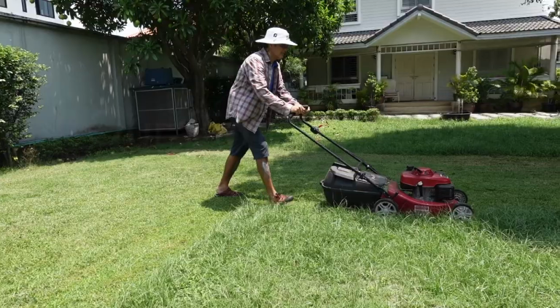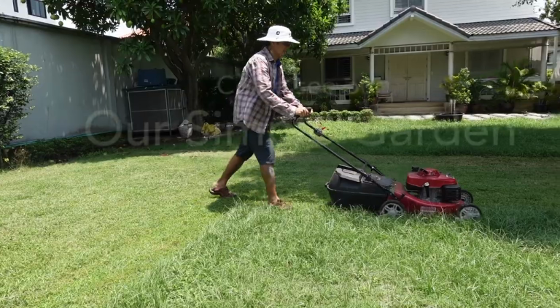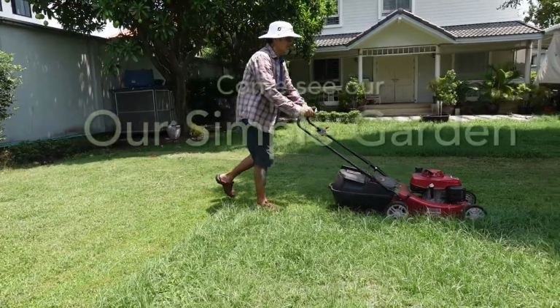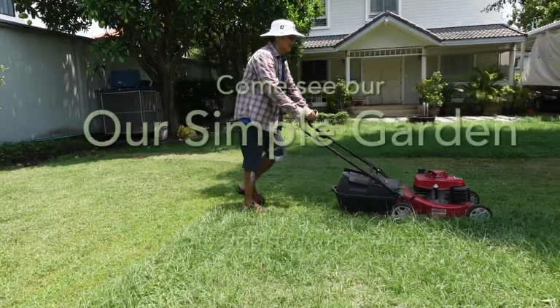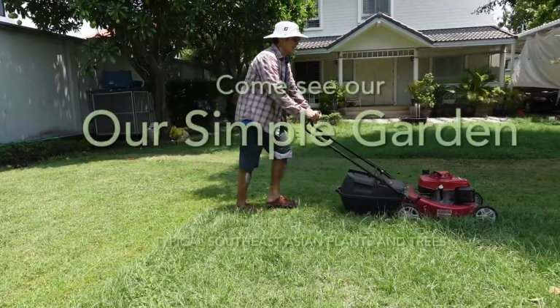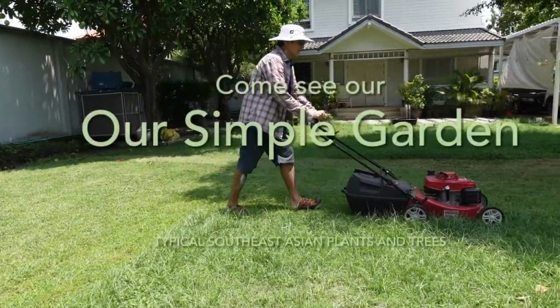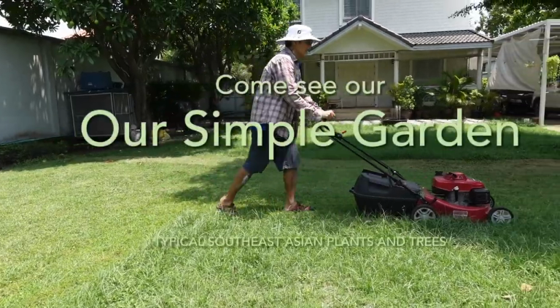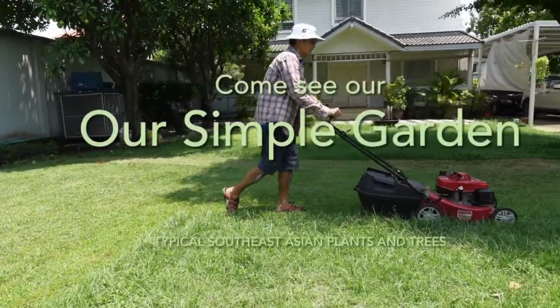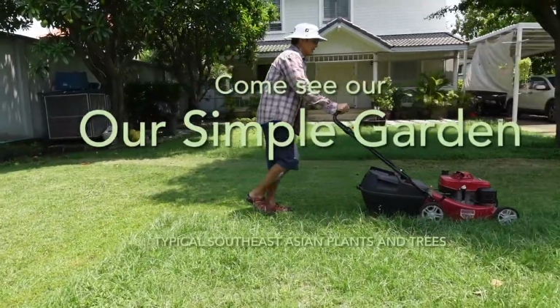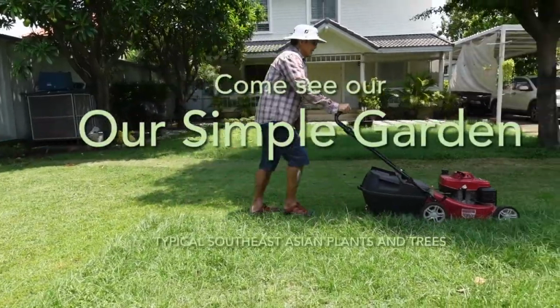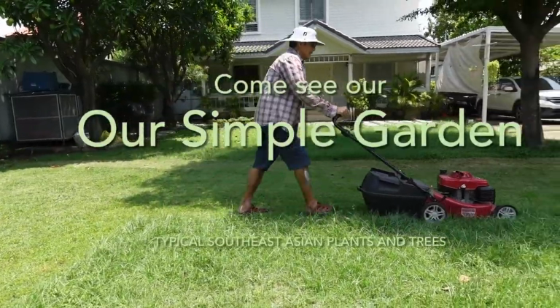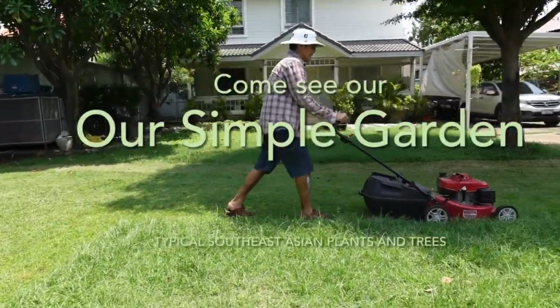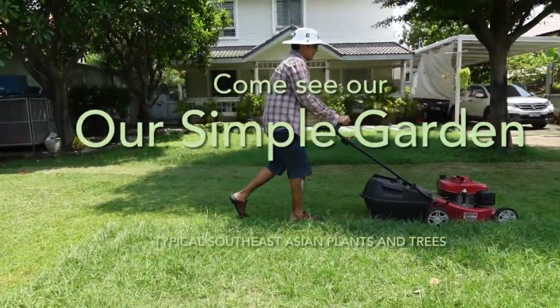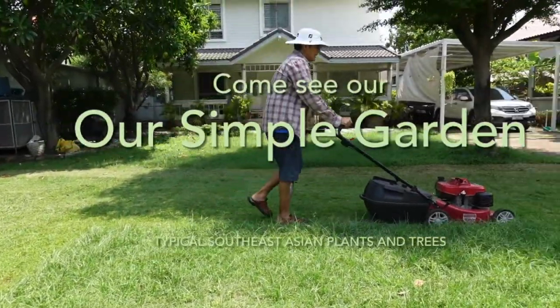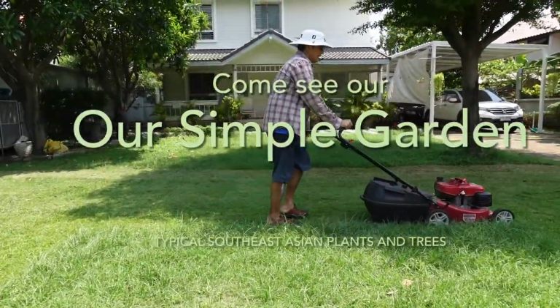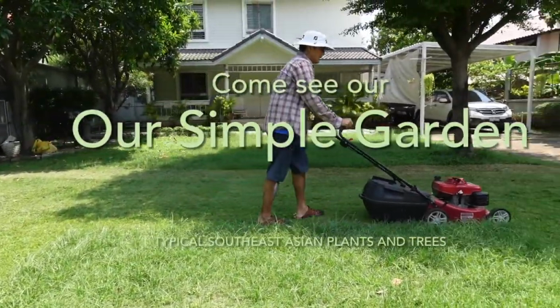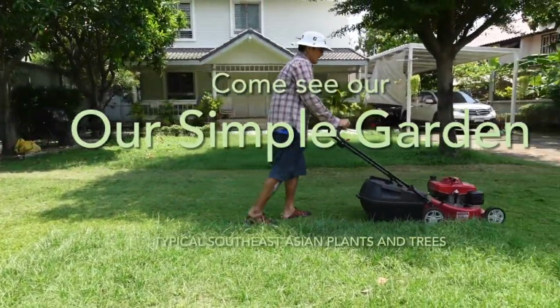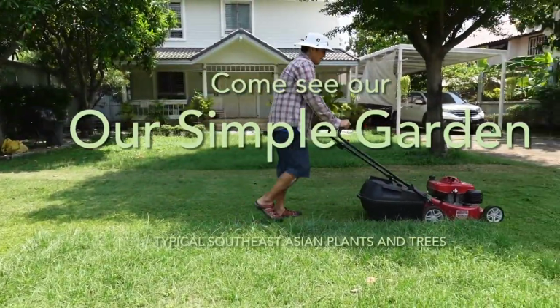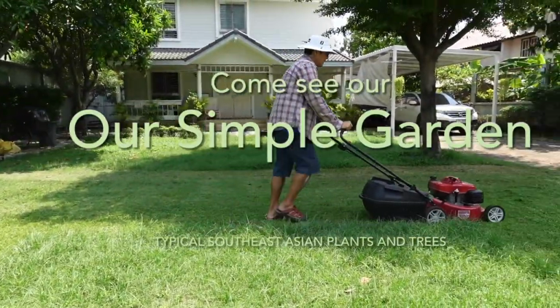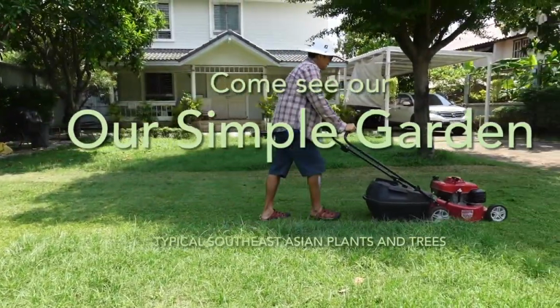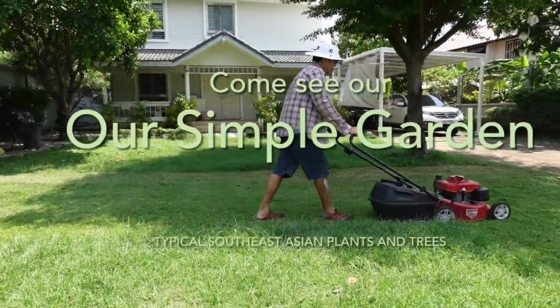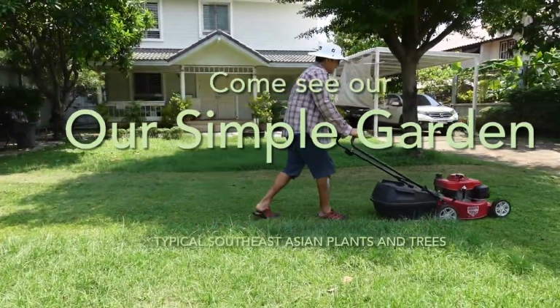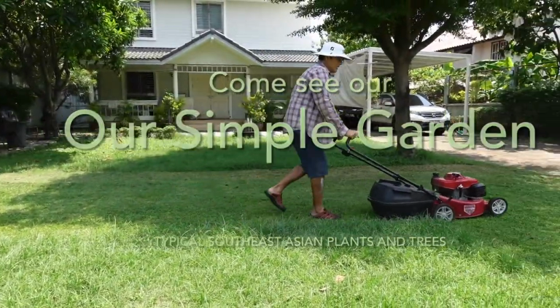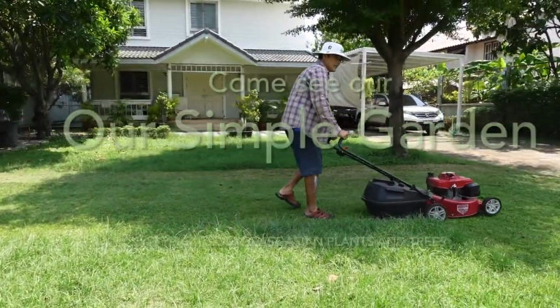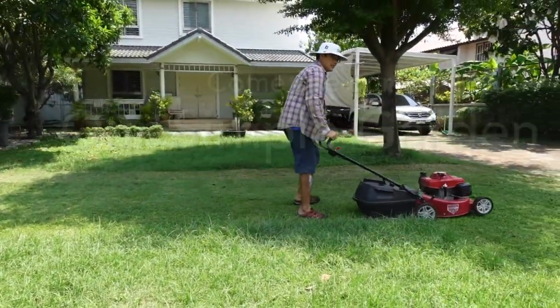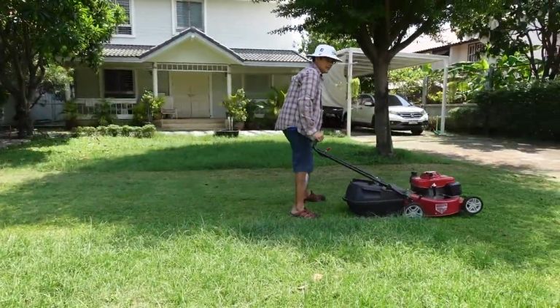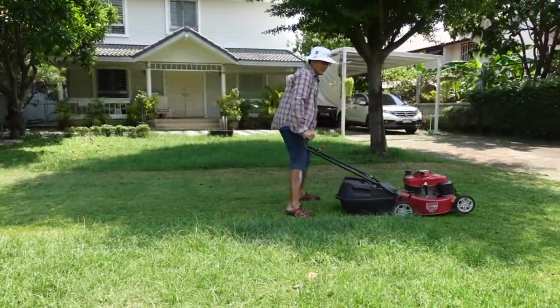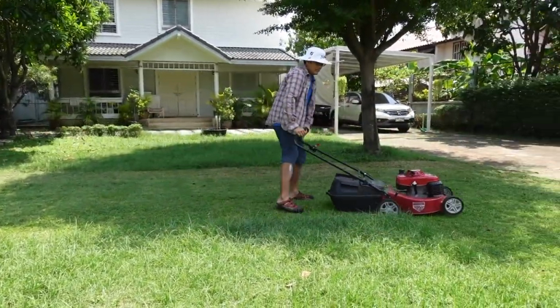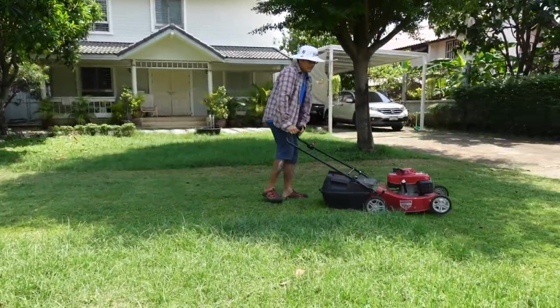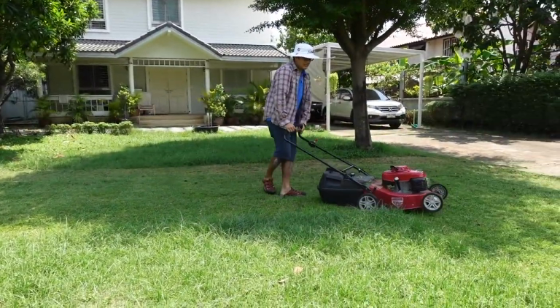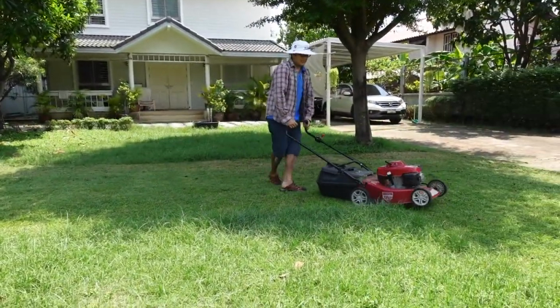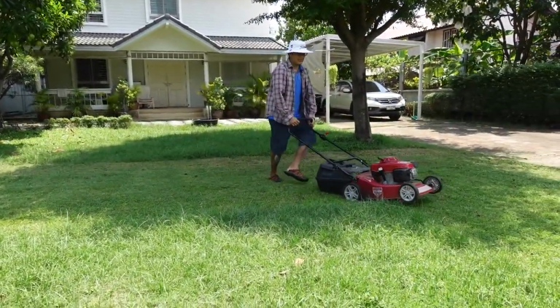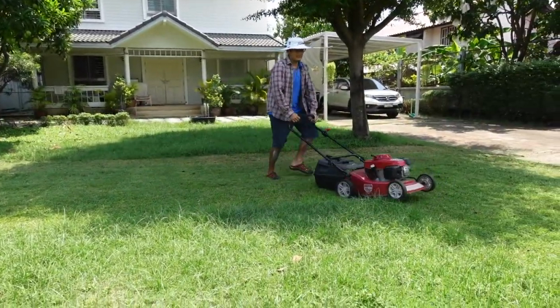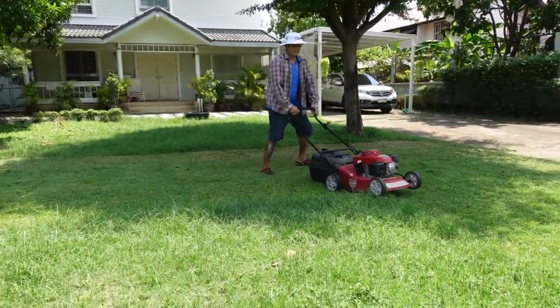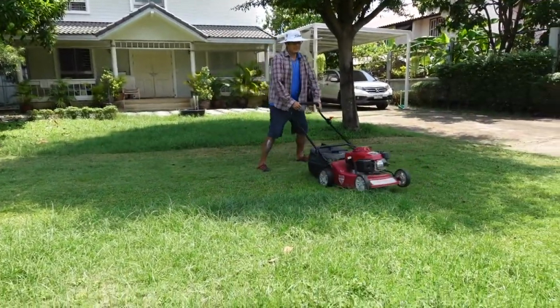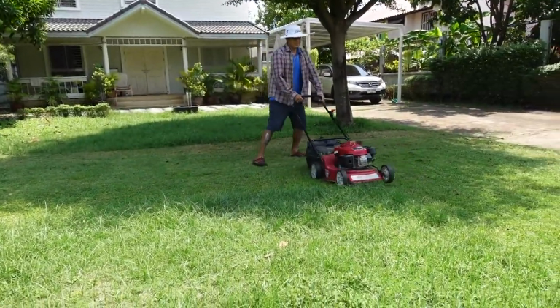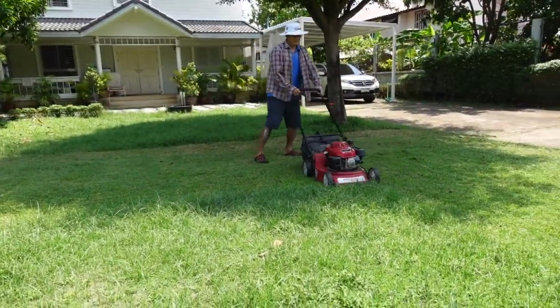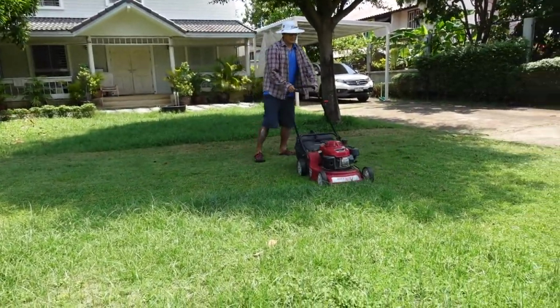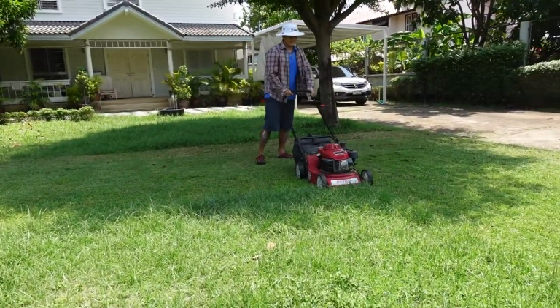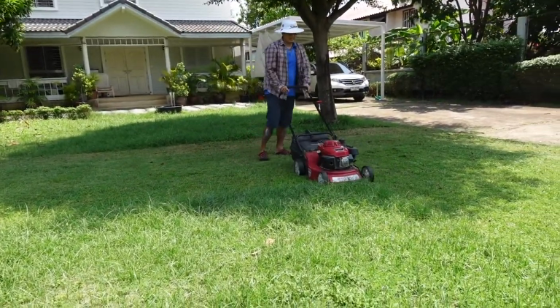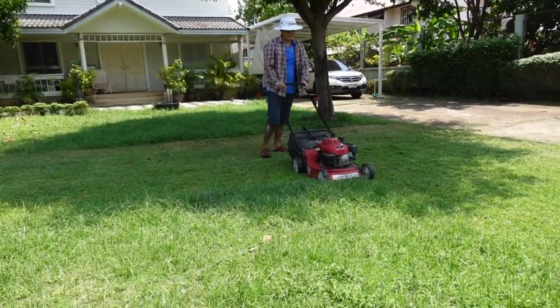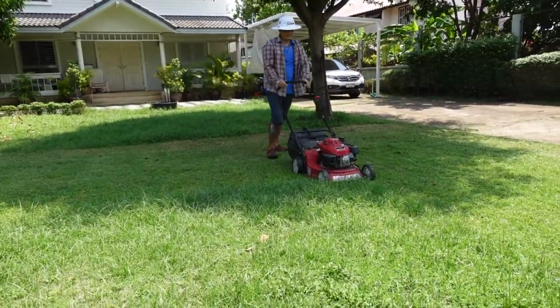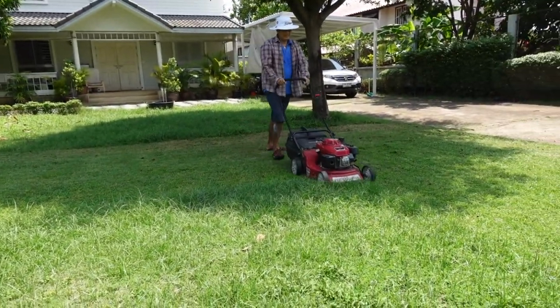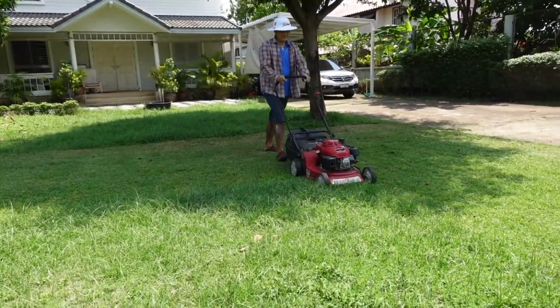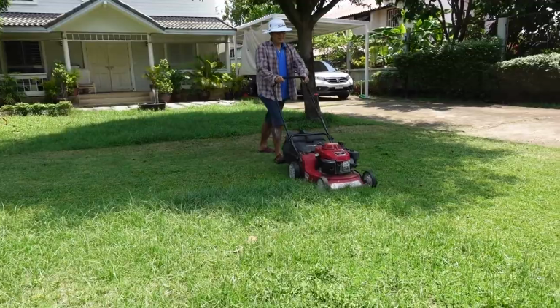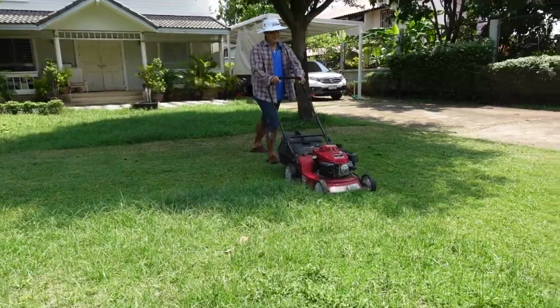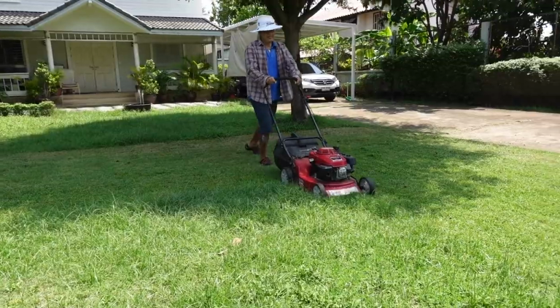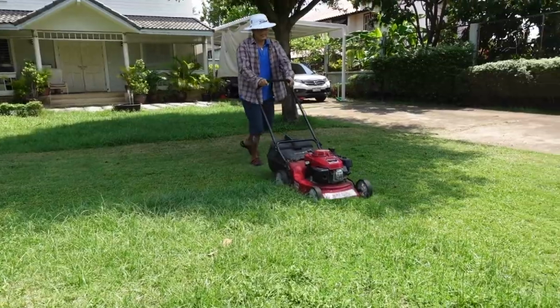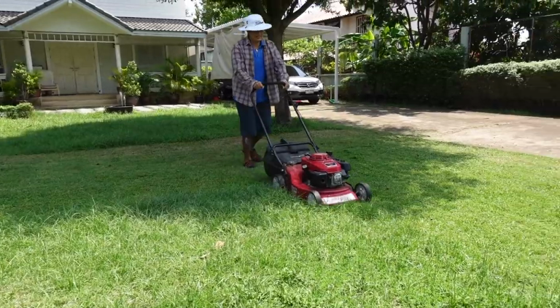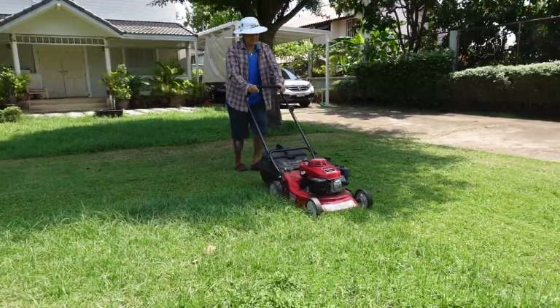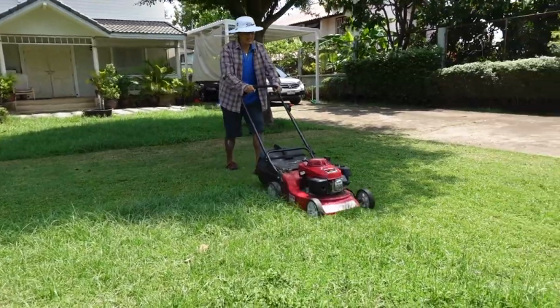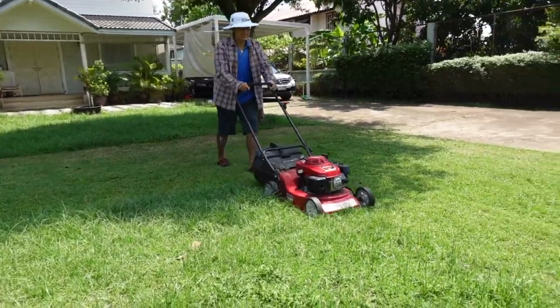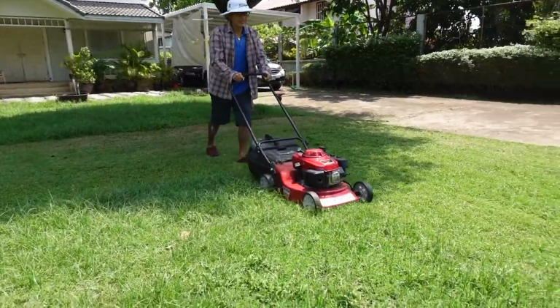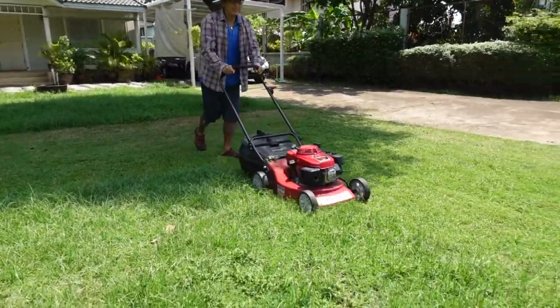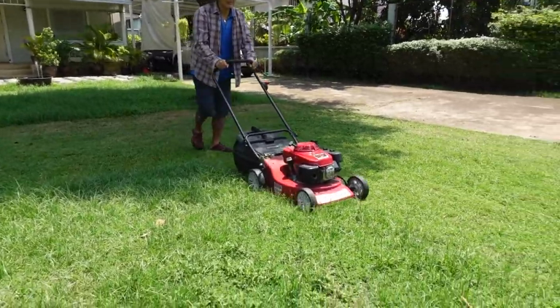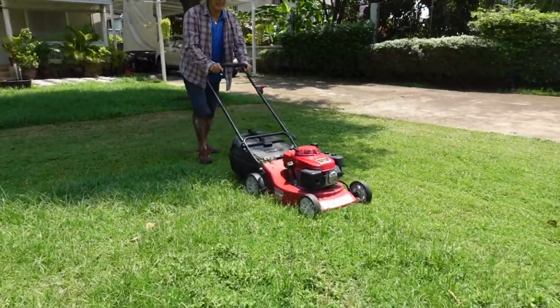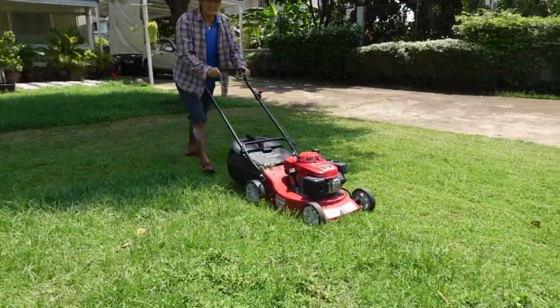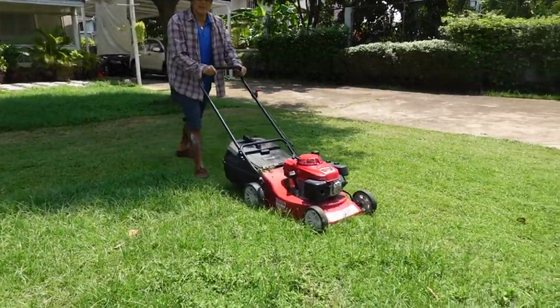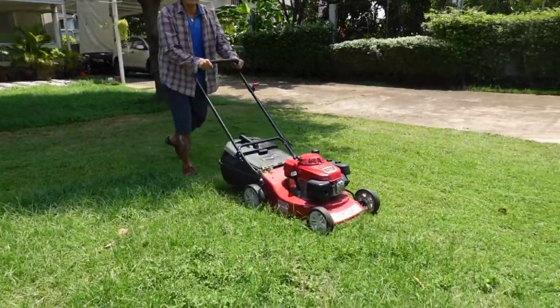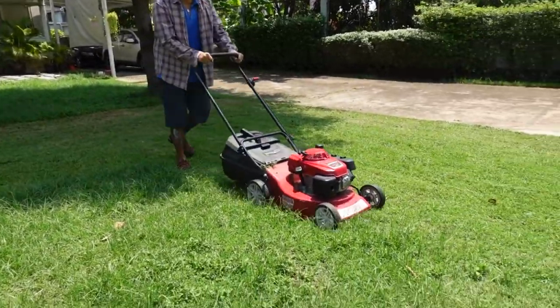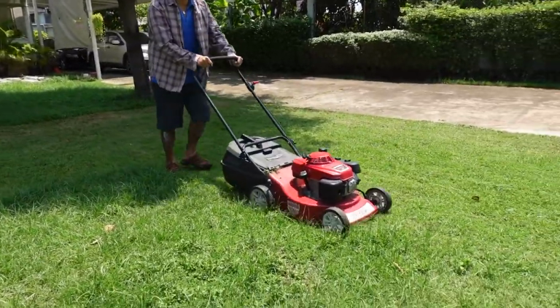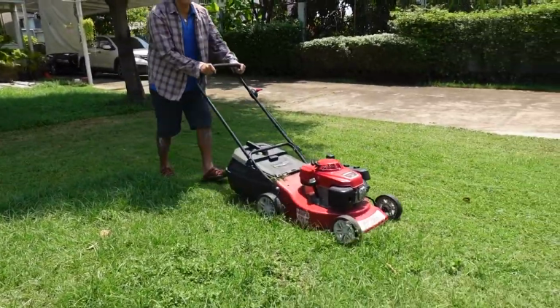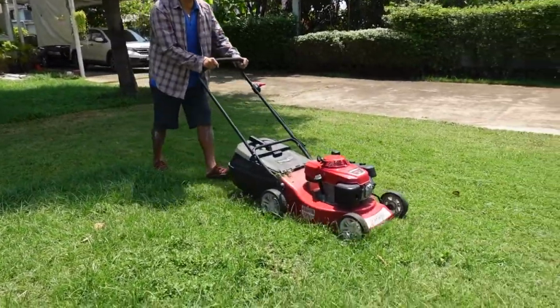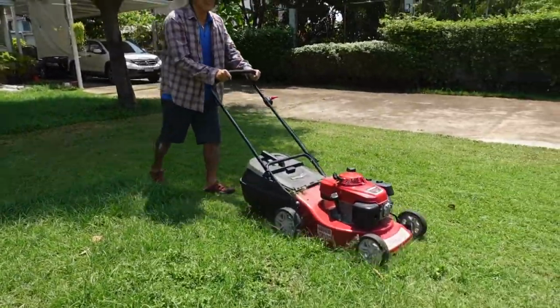Welcome, and I'd like to take you along to see some of the big plants in our gardens. I hope you enjoy it.